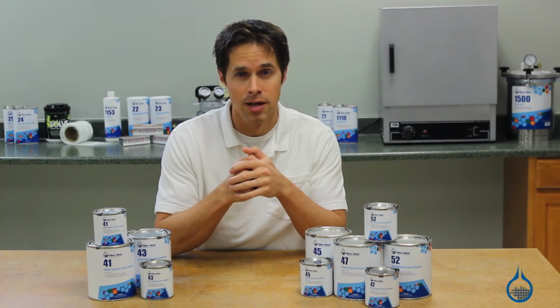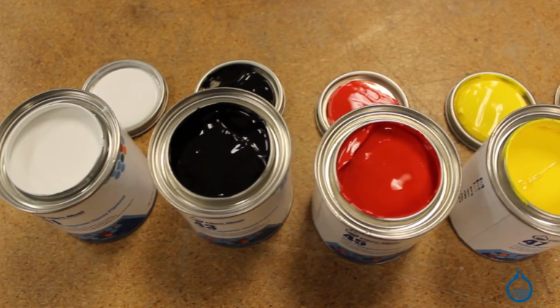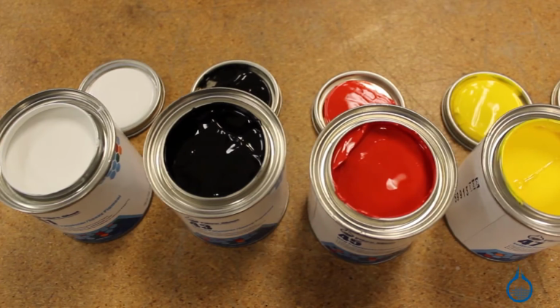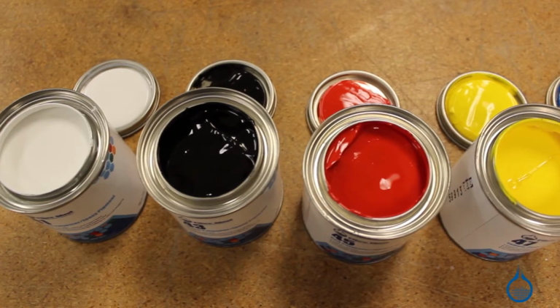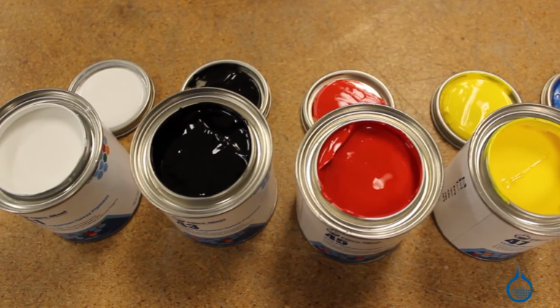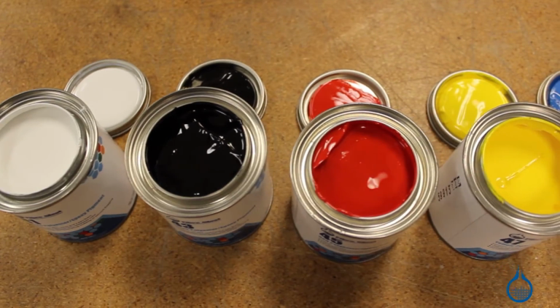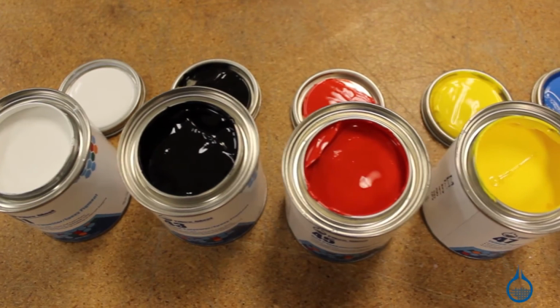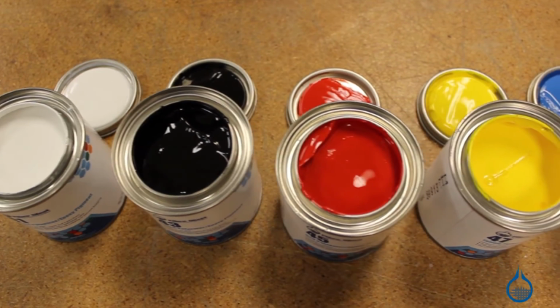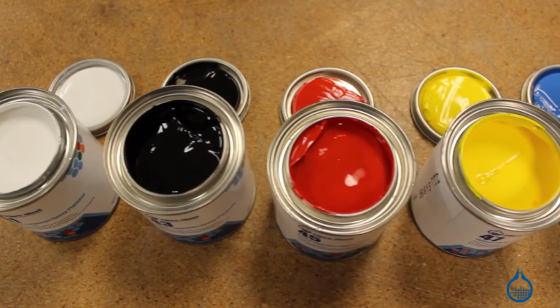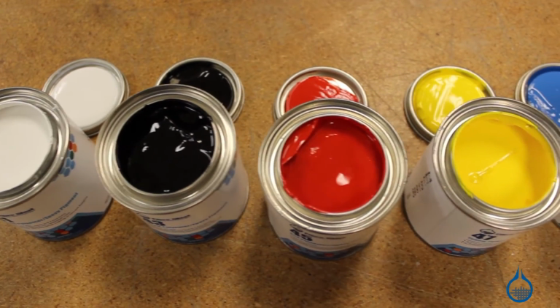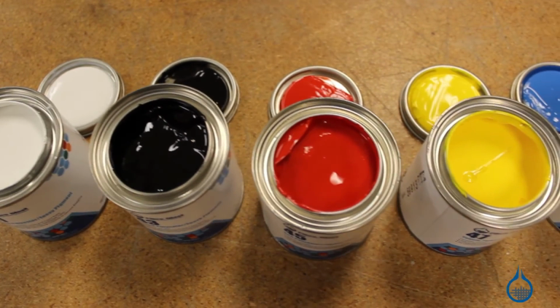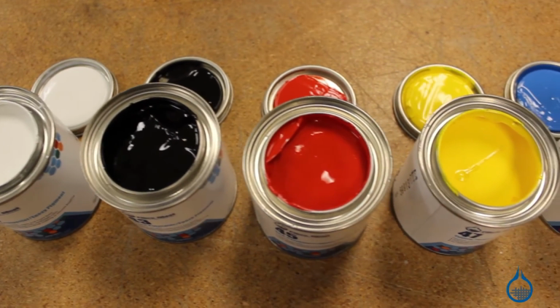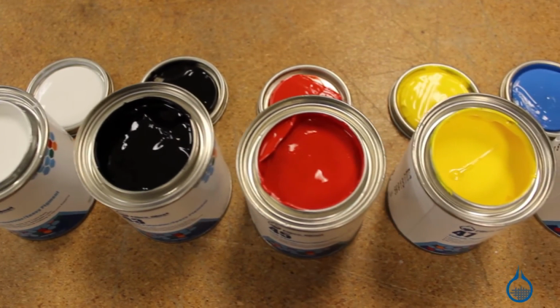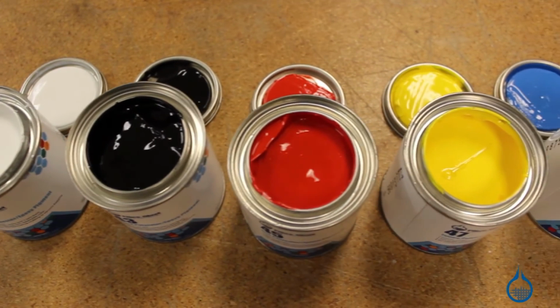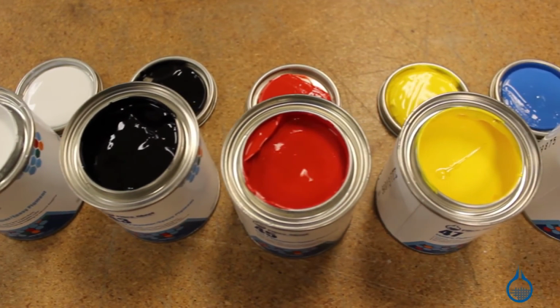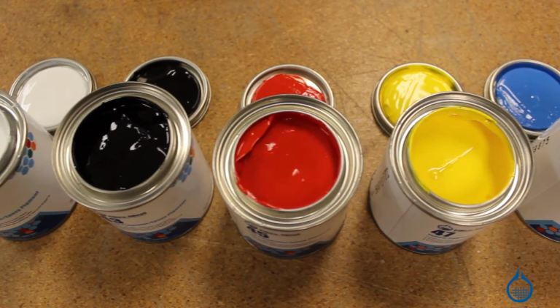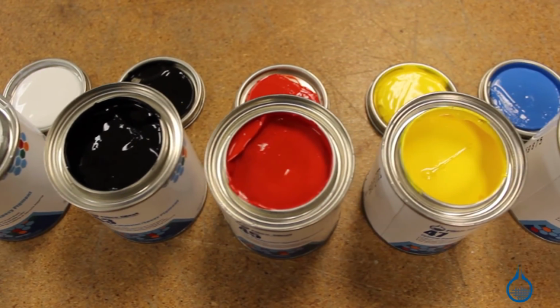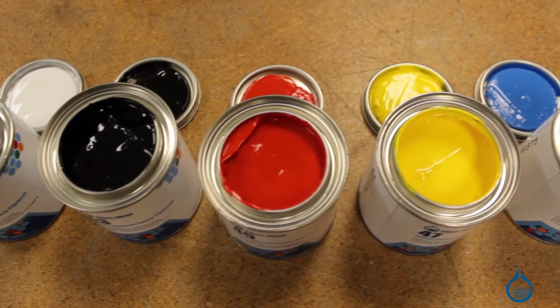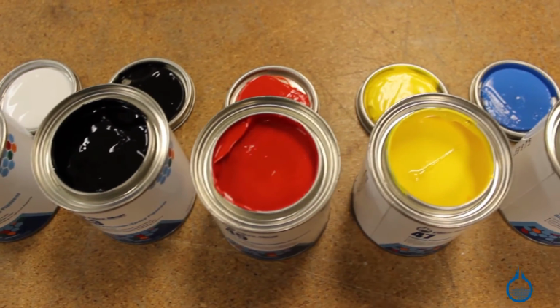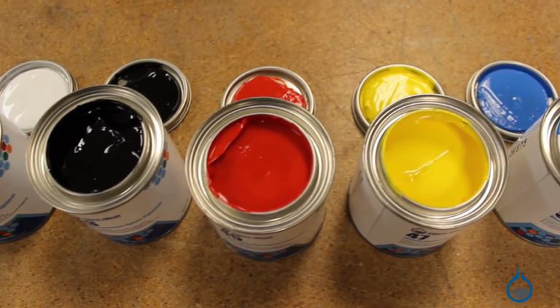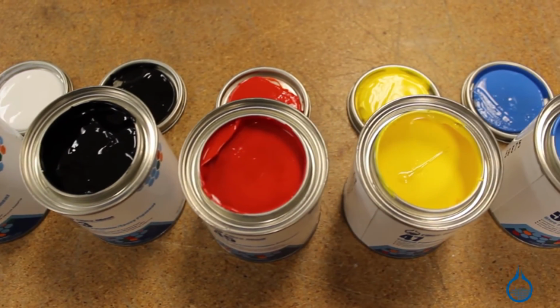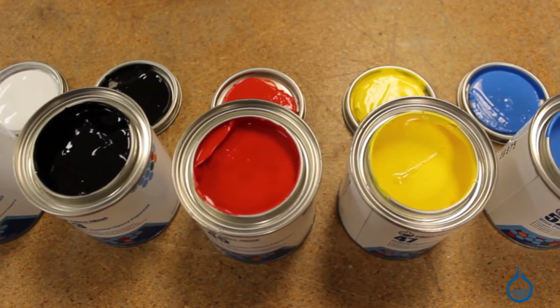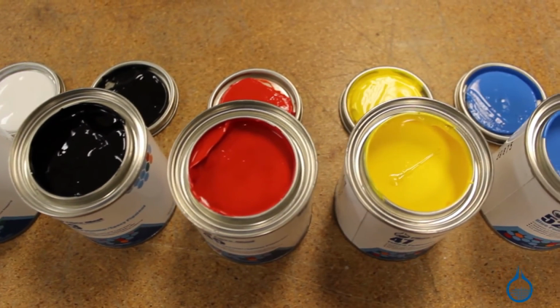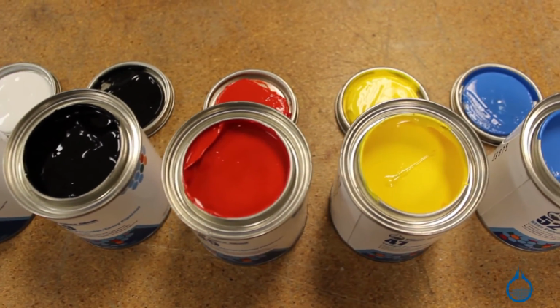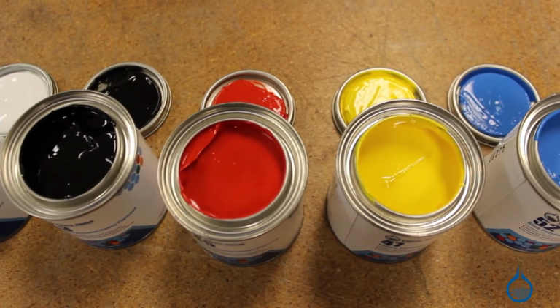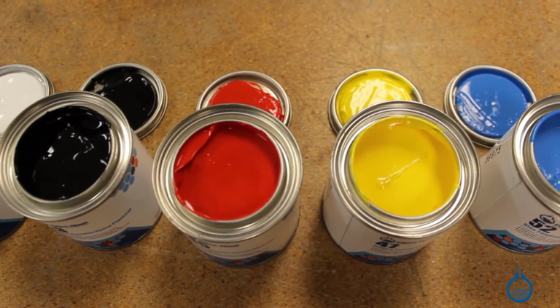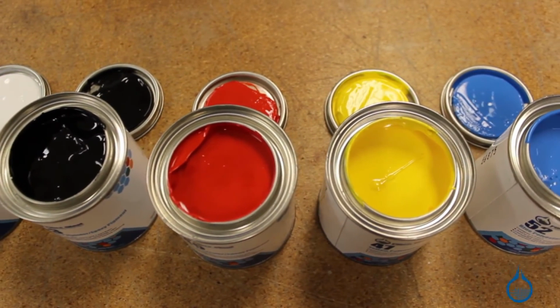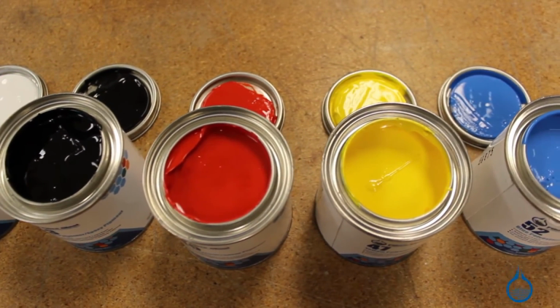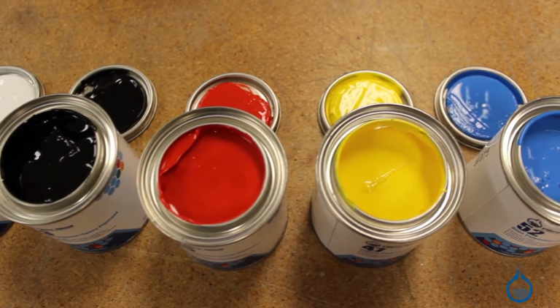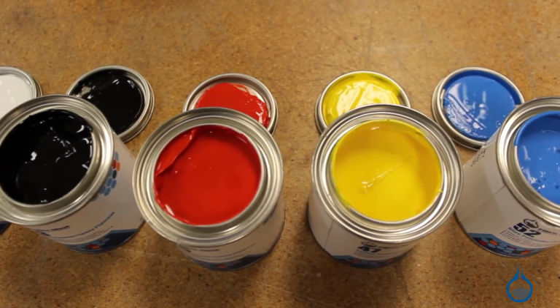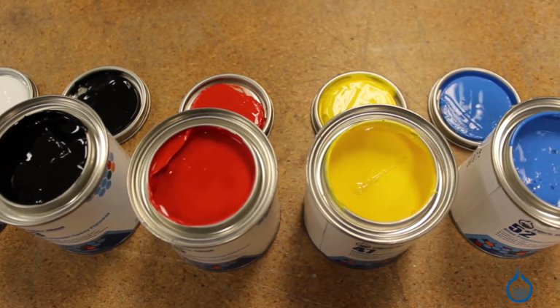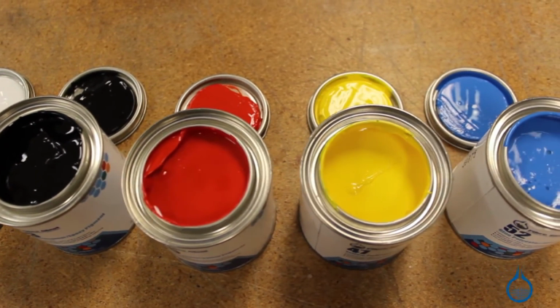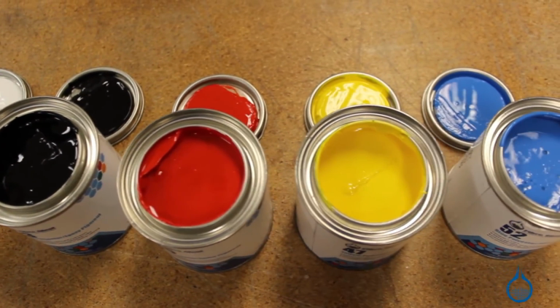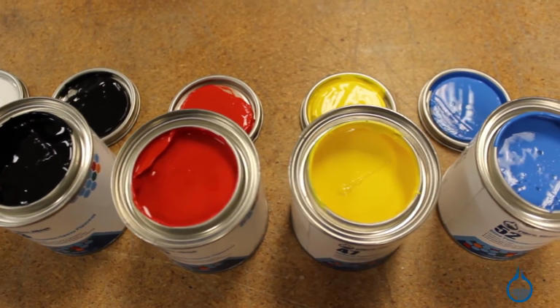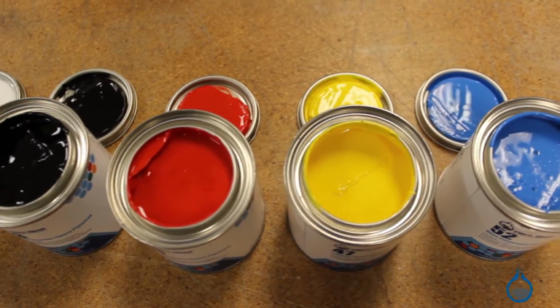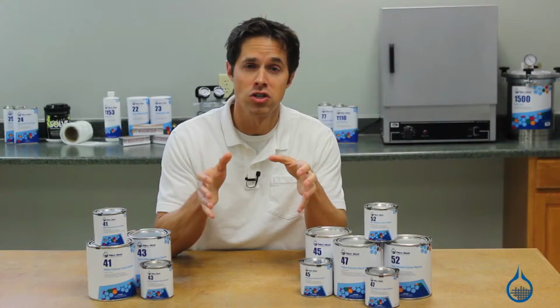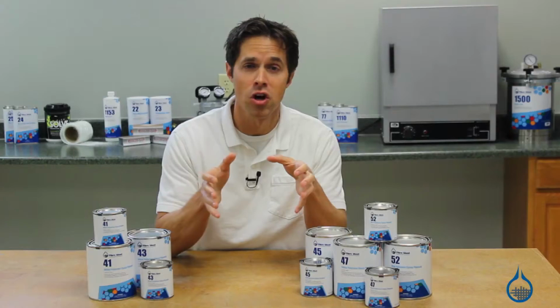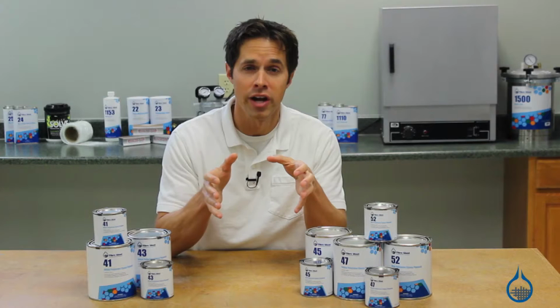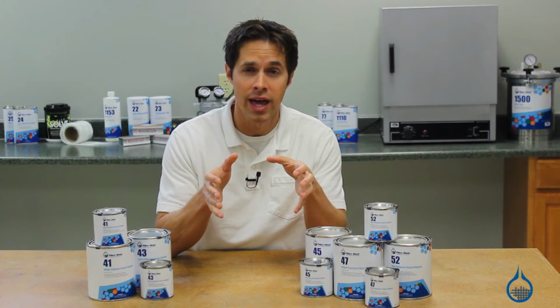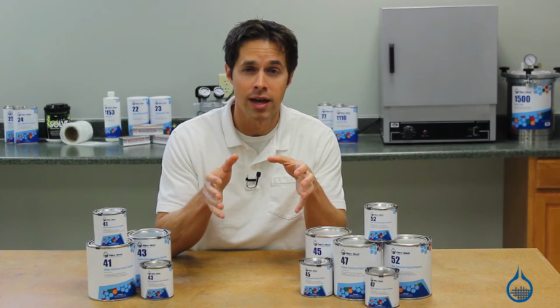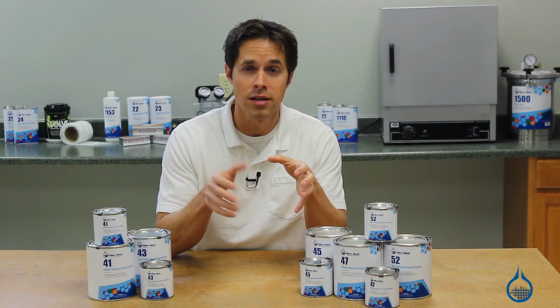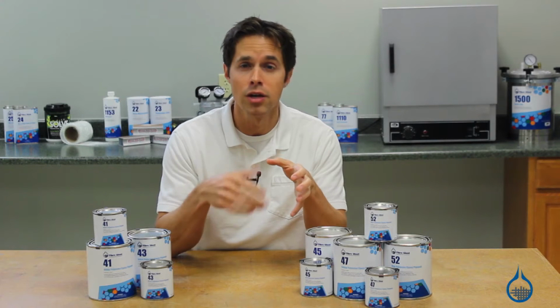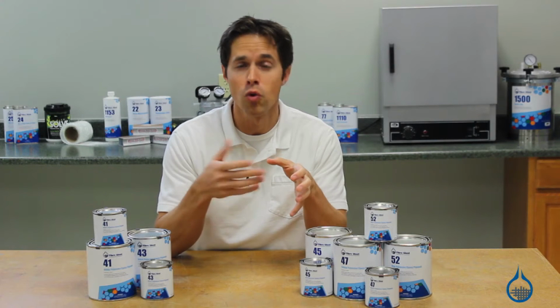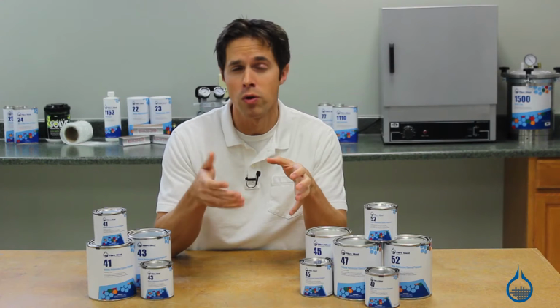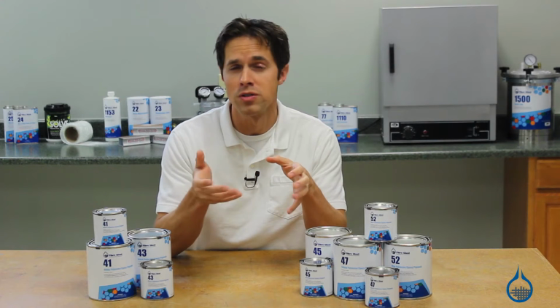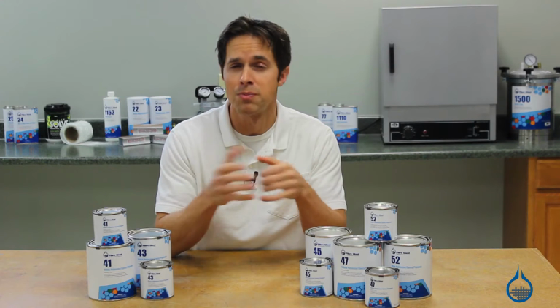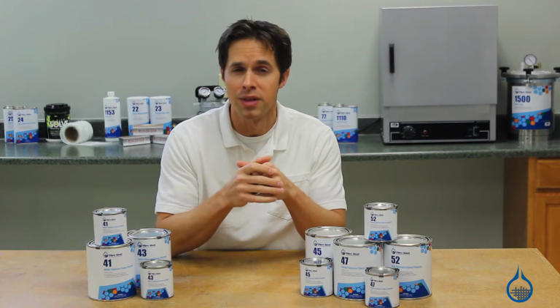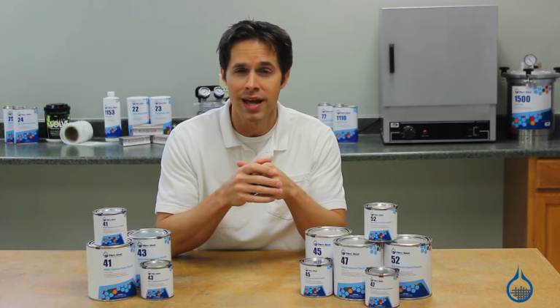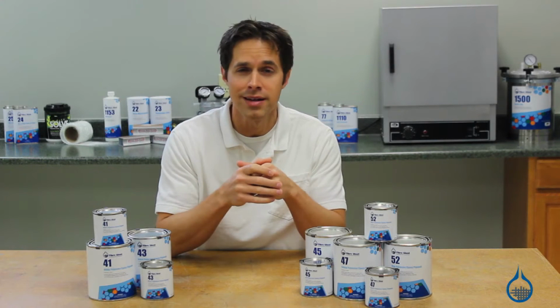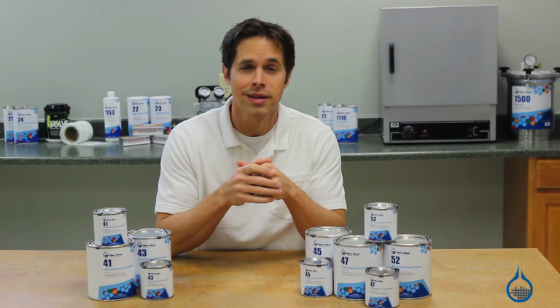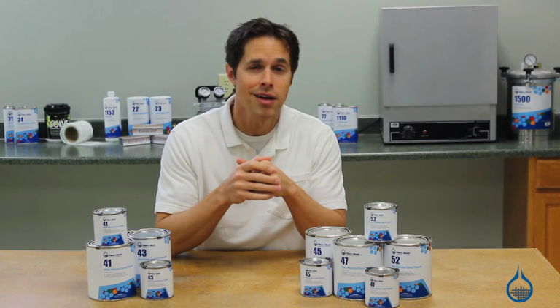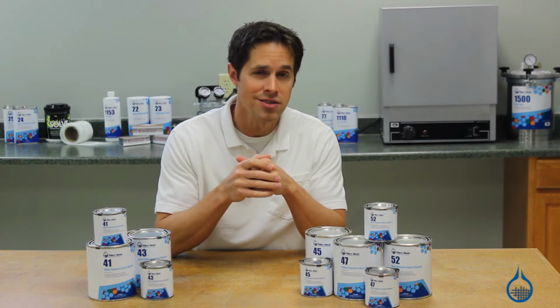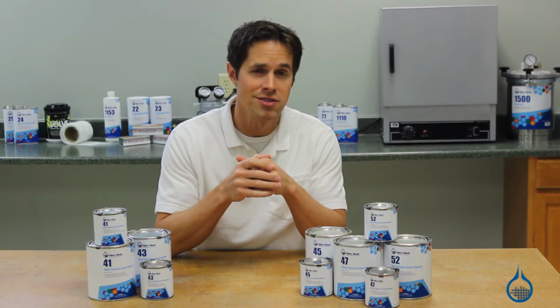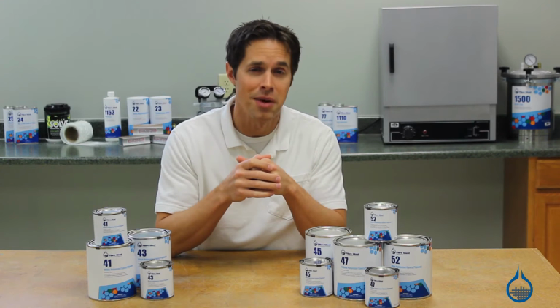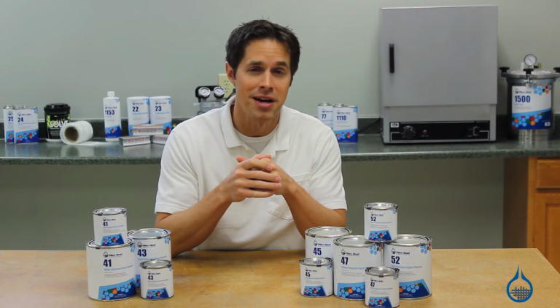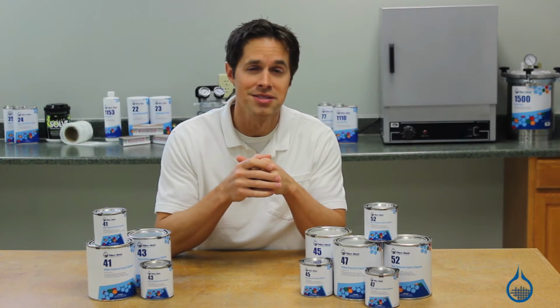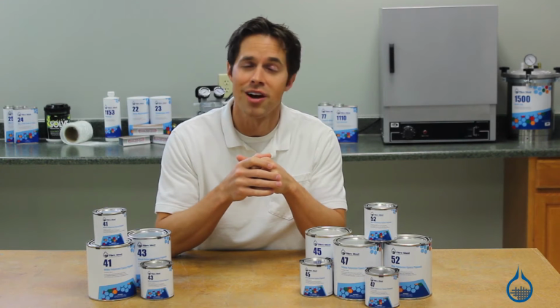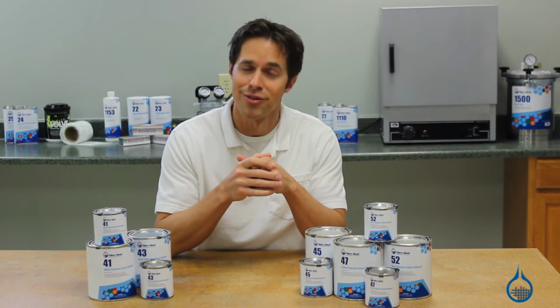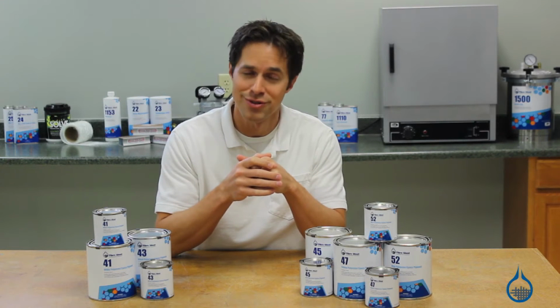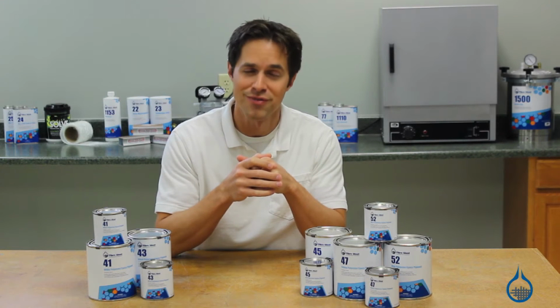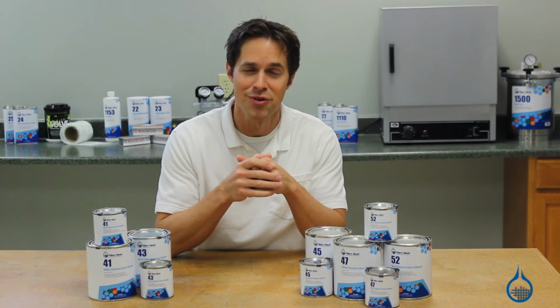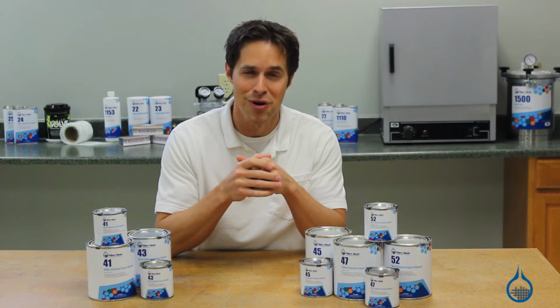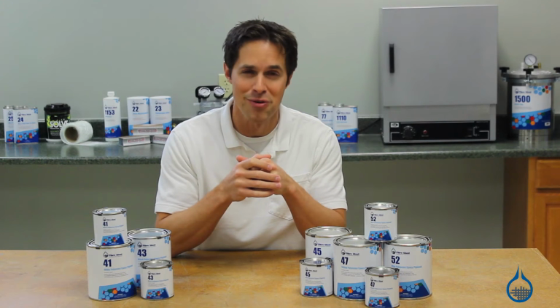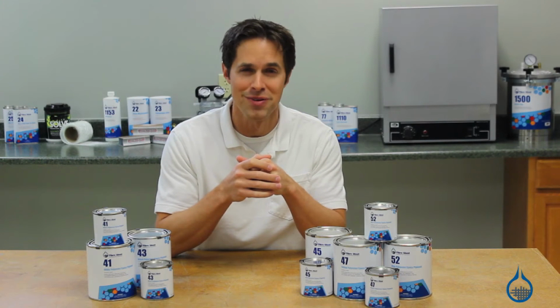Choose from black, white, blue, red, or yellow, or keep a selection on hand in order to blend and customize colors of your own.